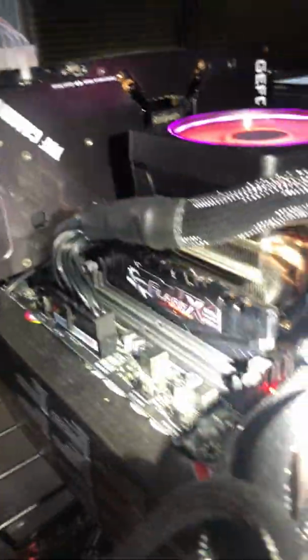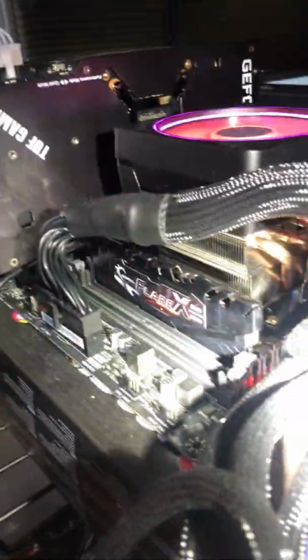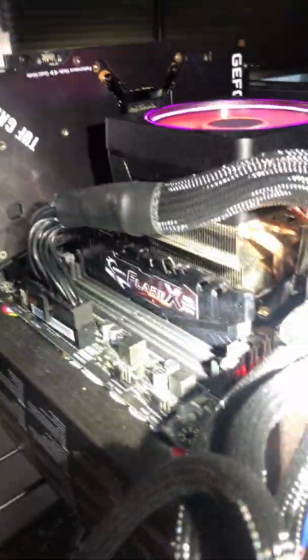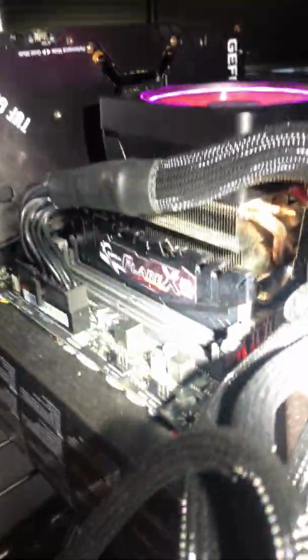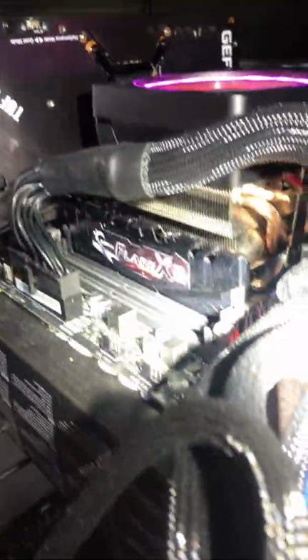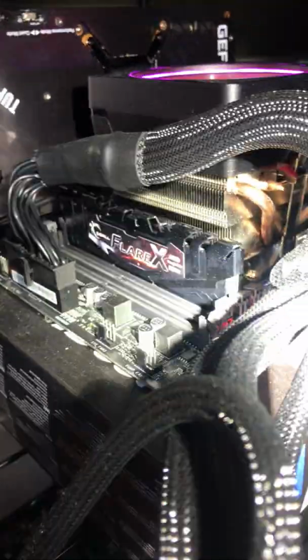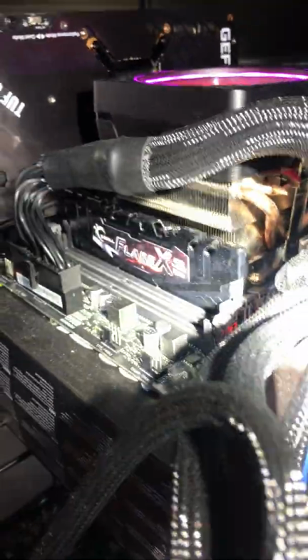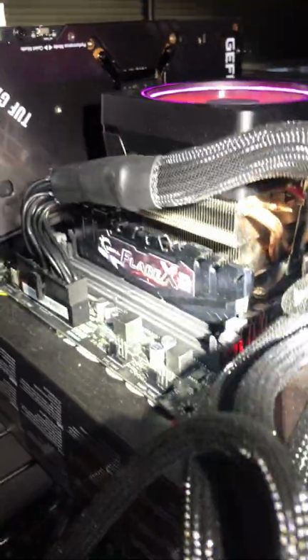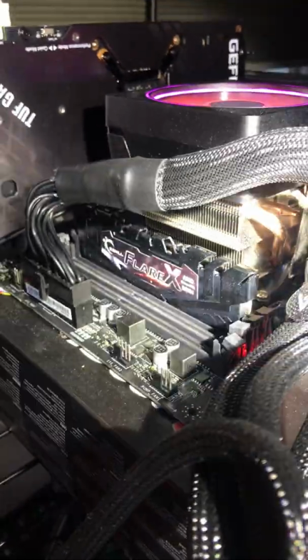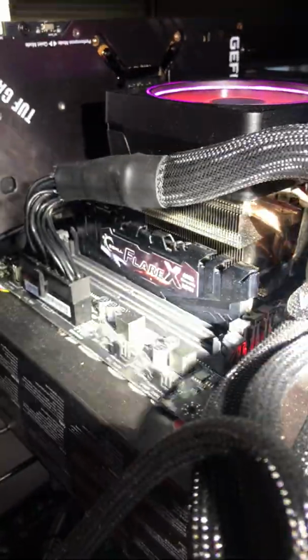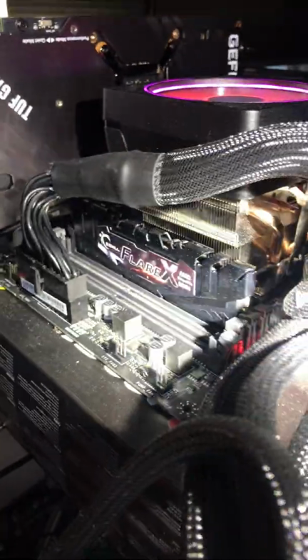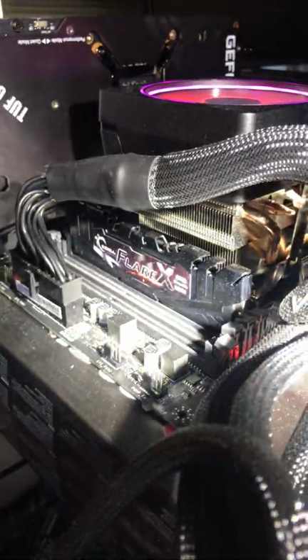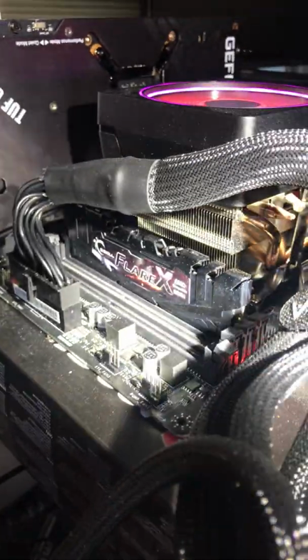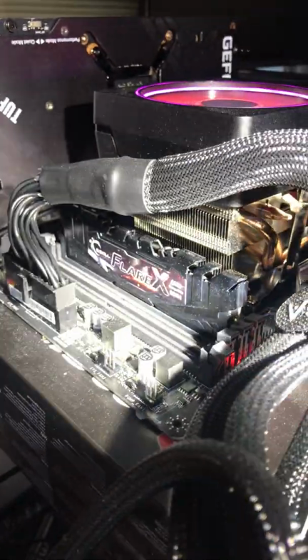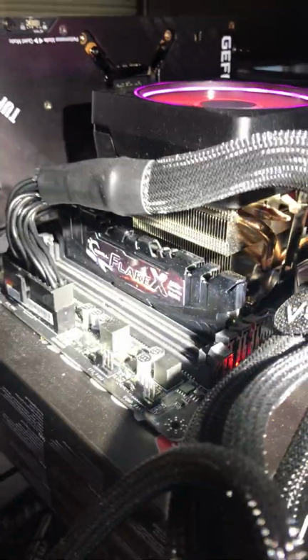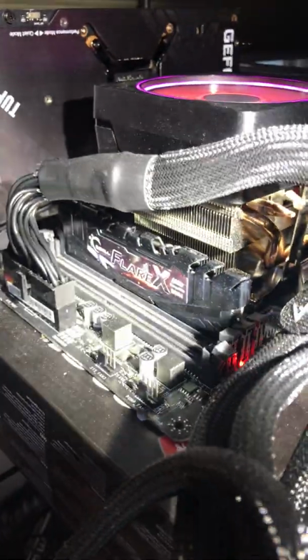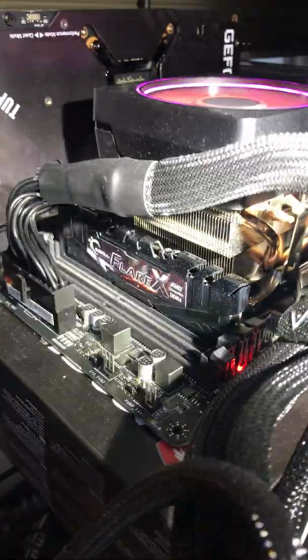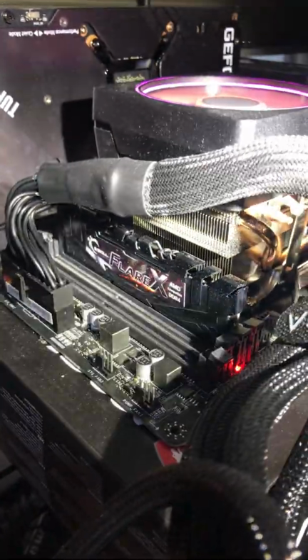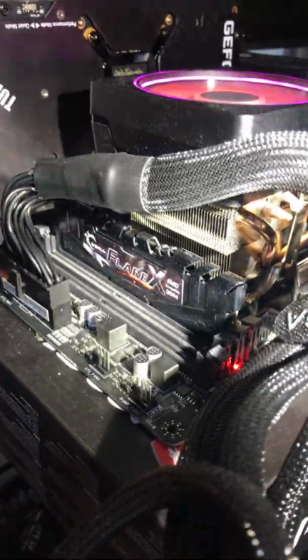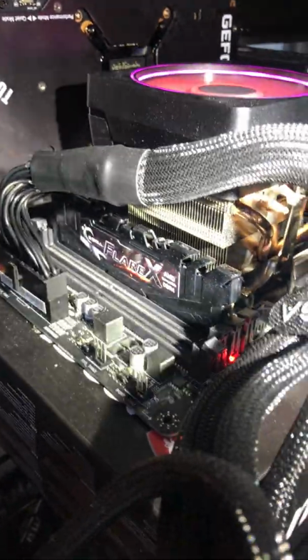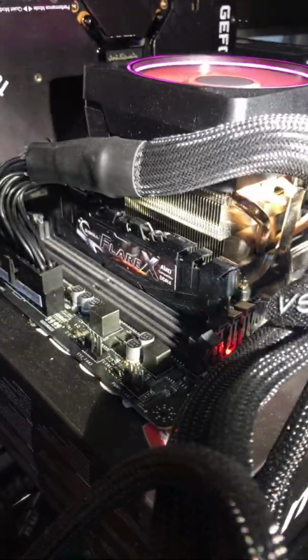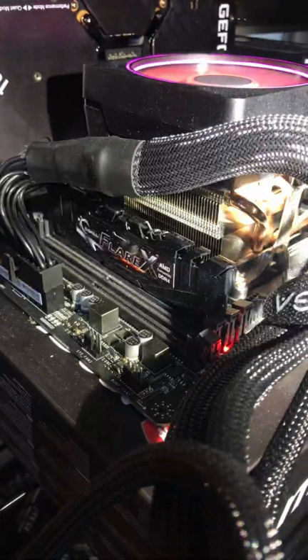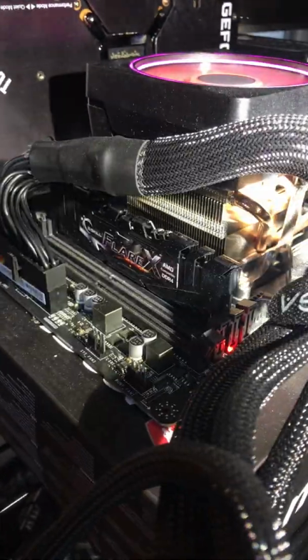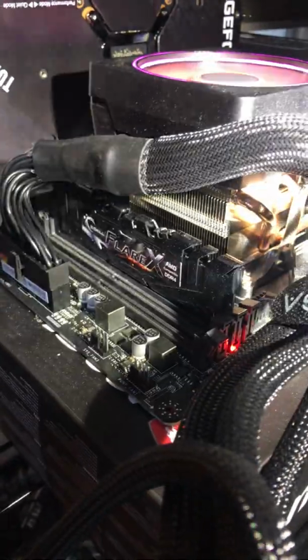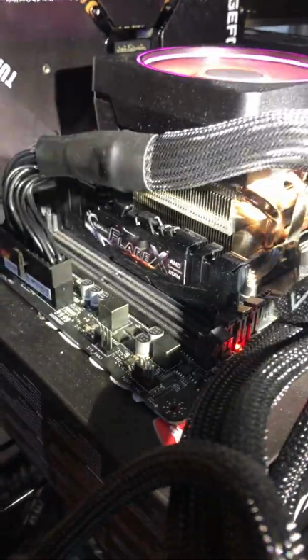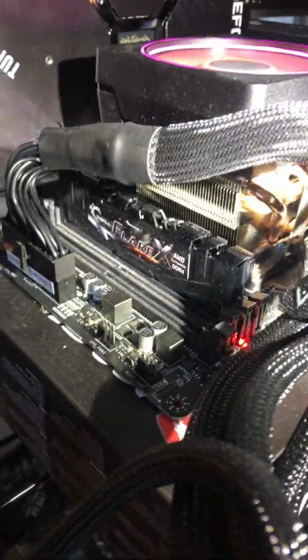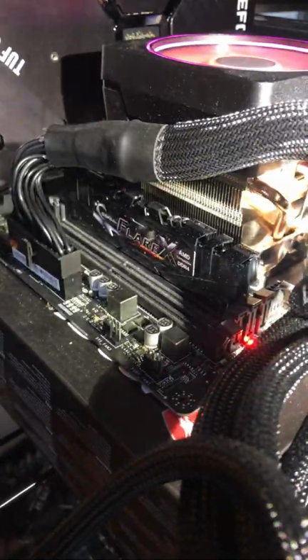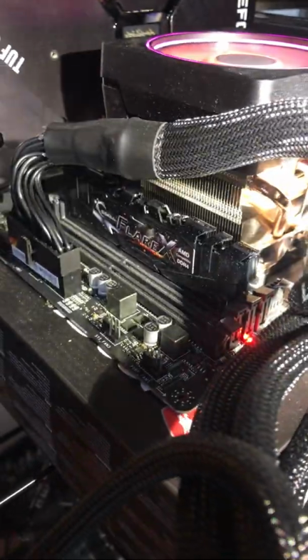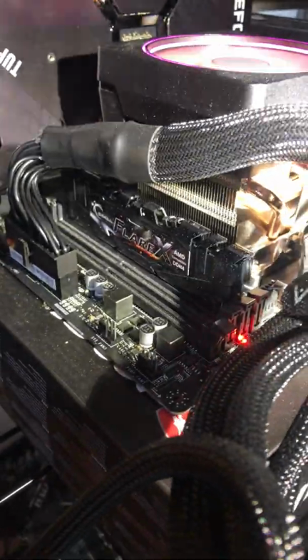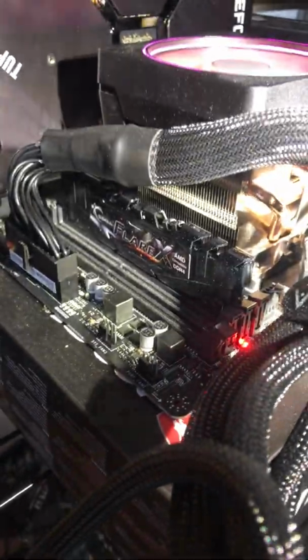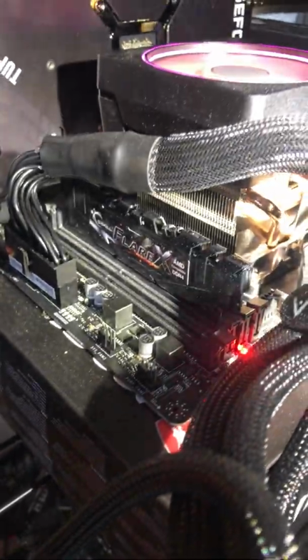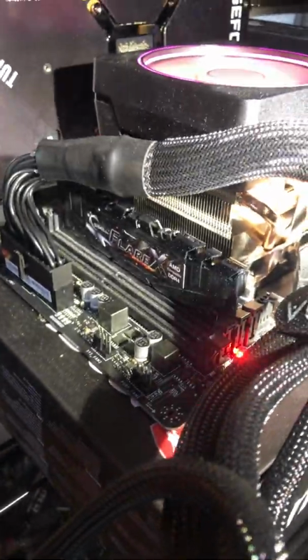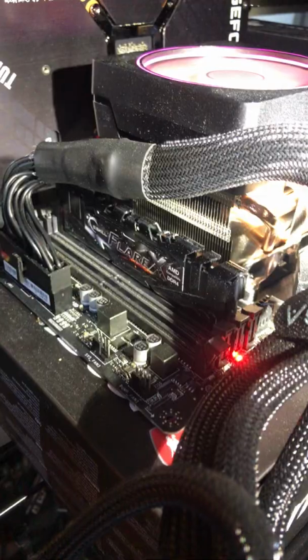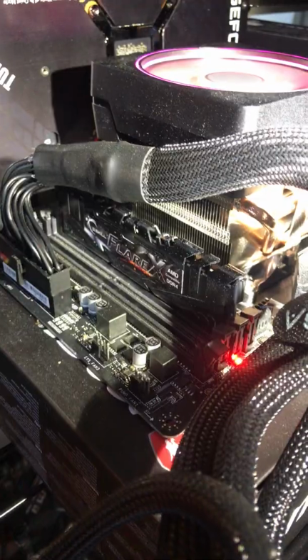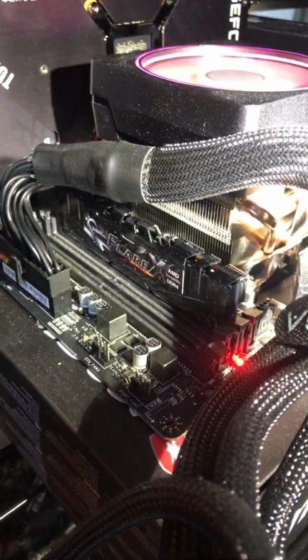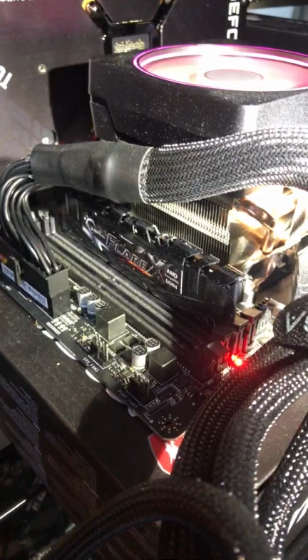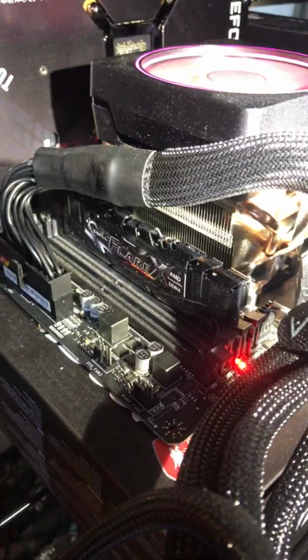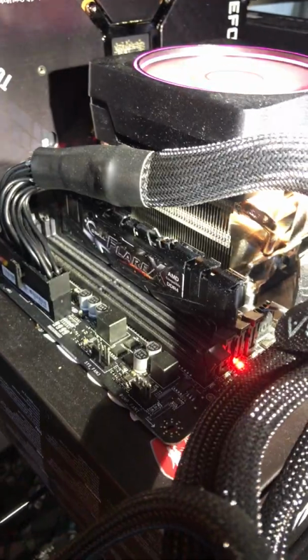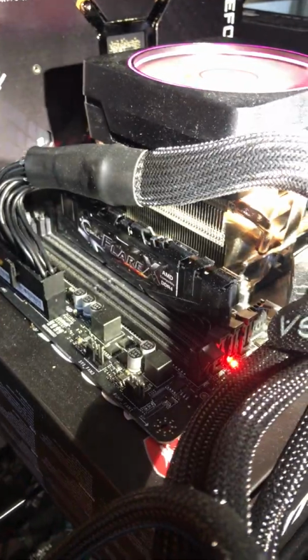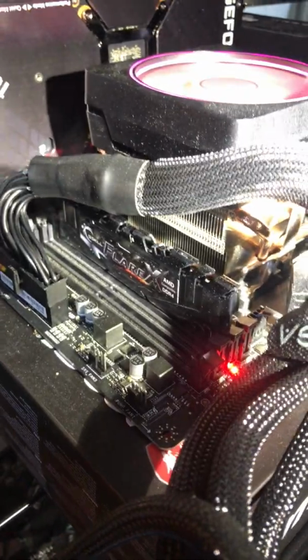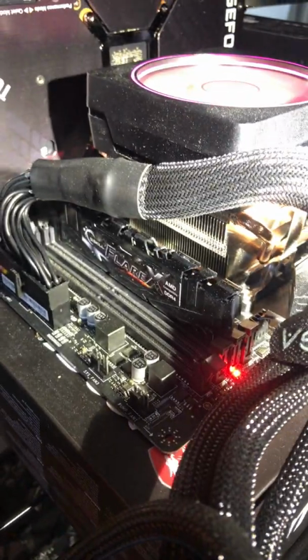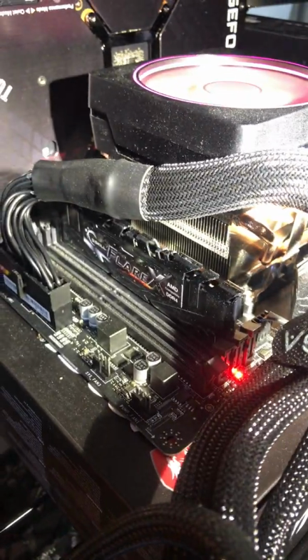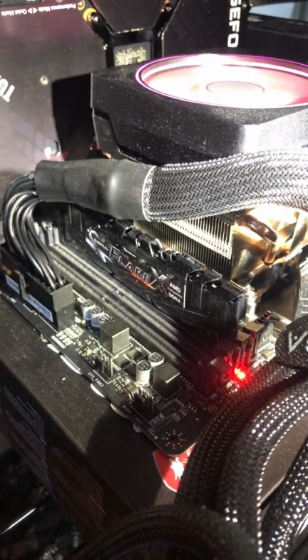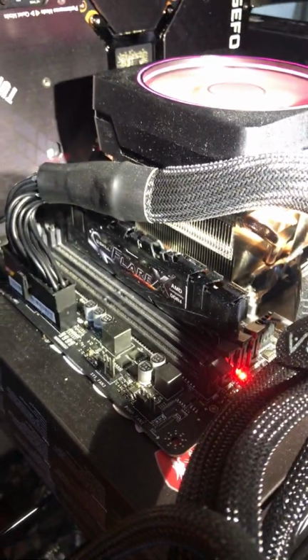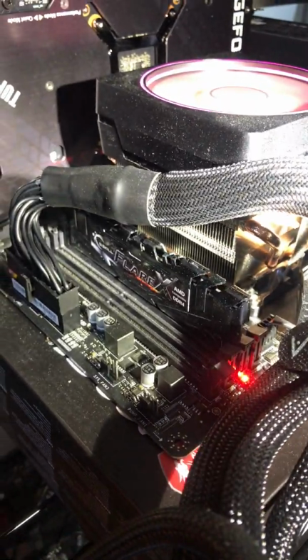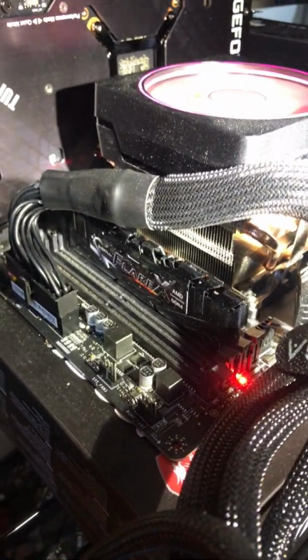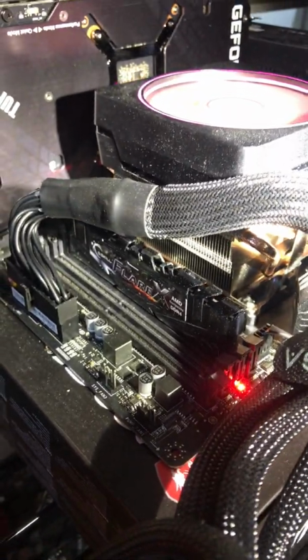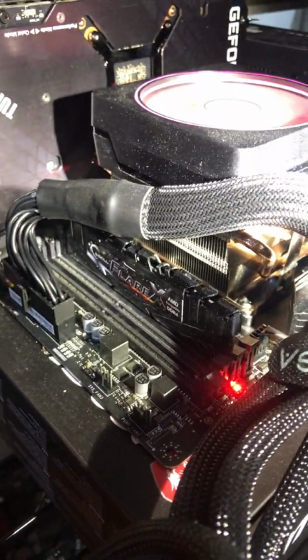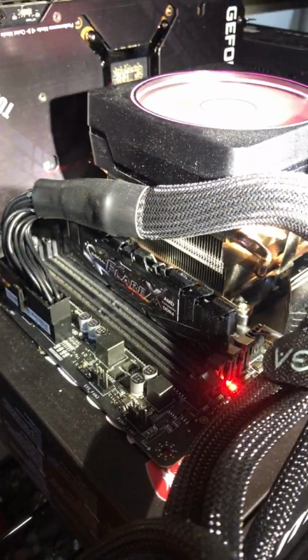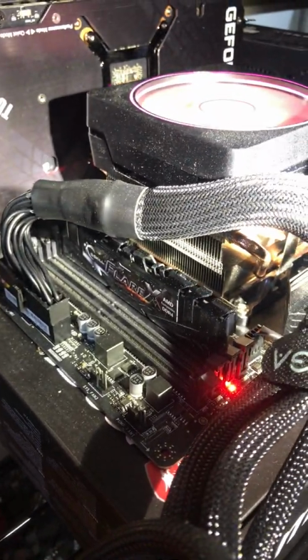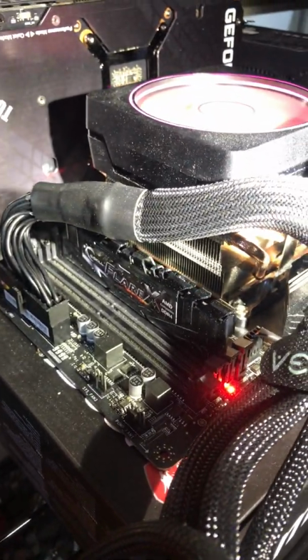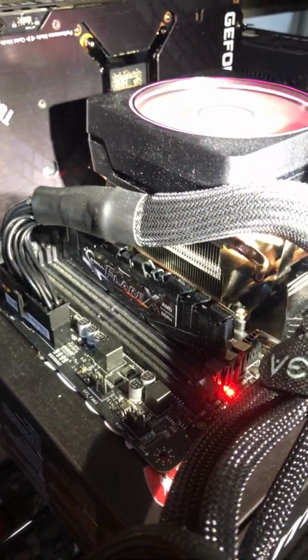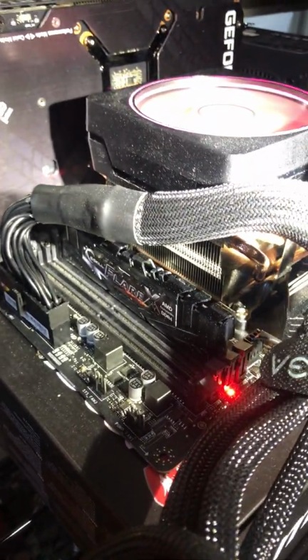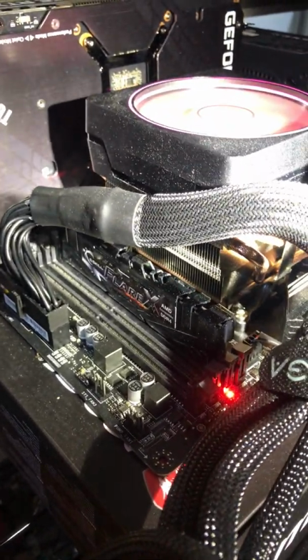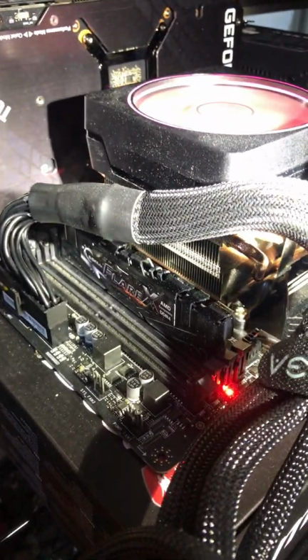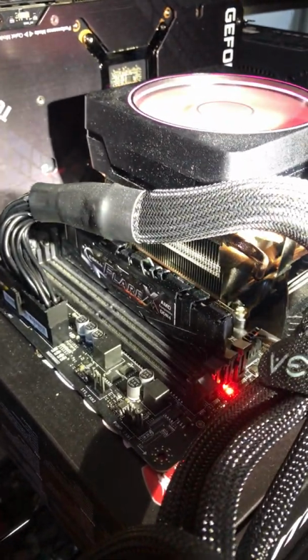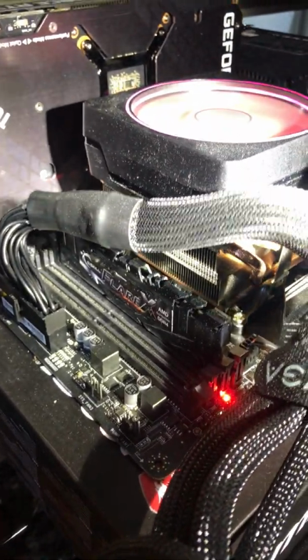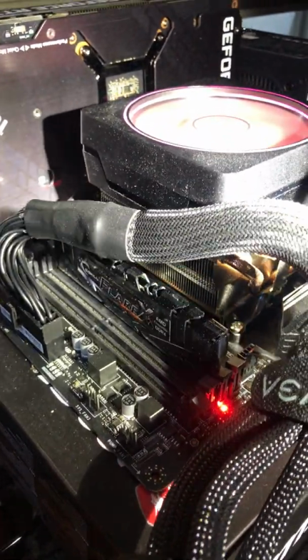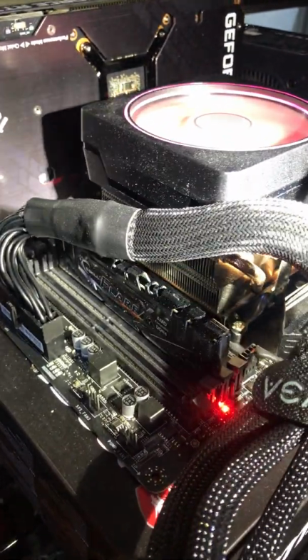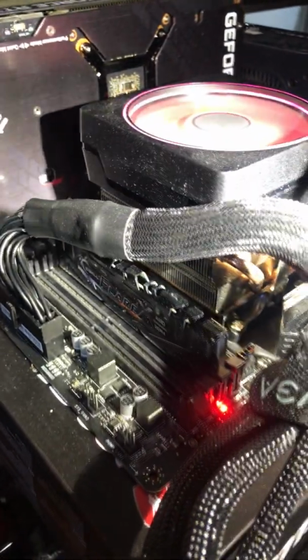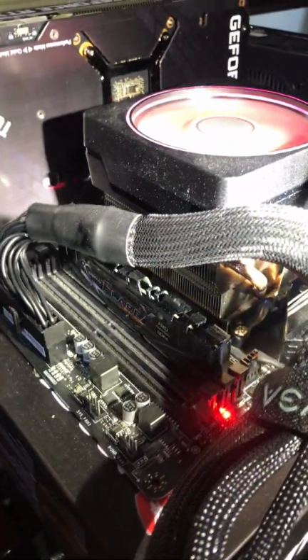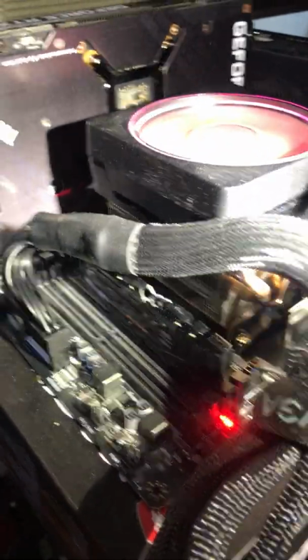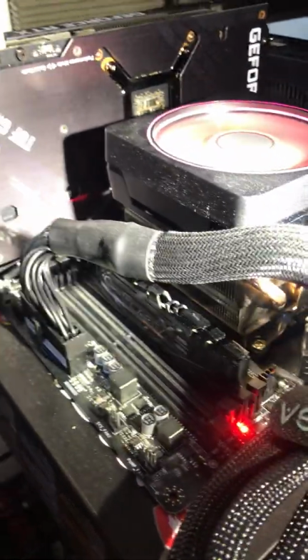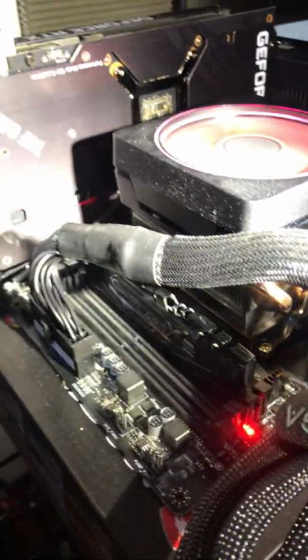Get yourself the appropriate, compatible memory stick. This is a 3200 speed DDR4 memory.